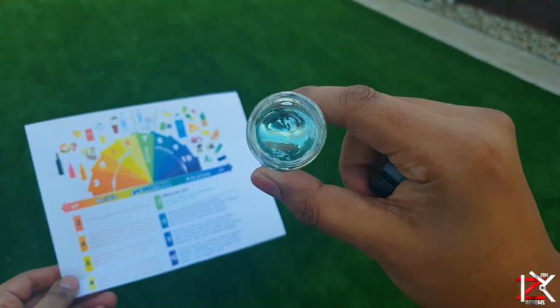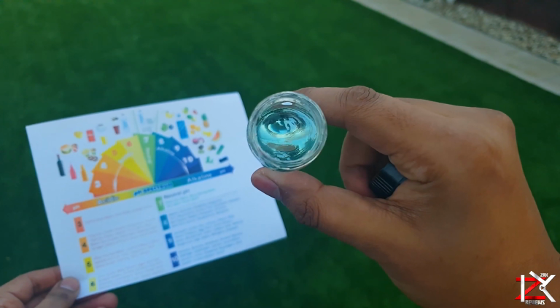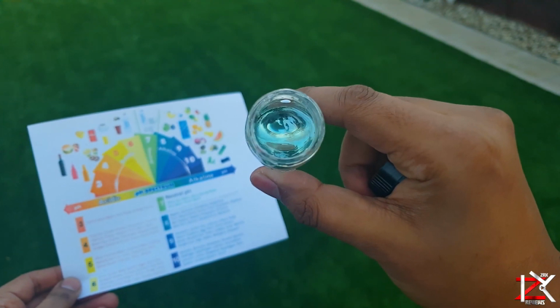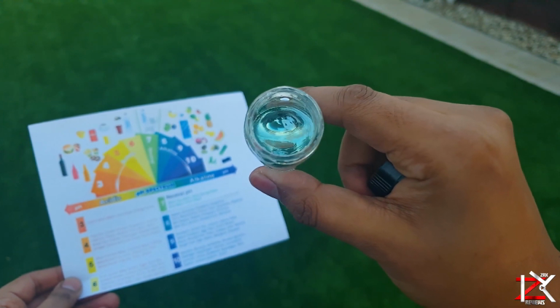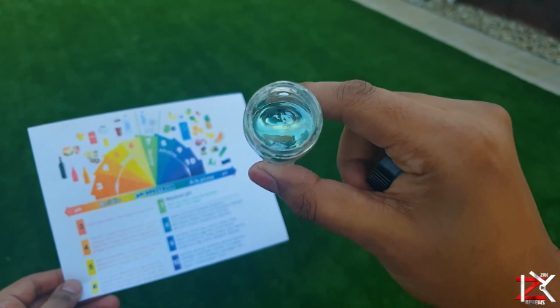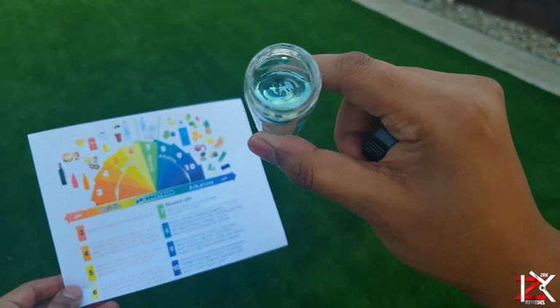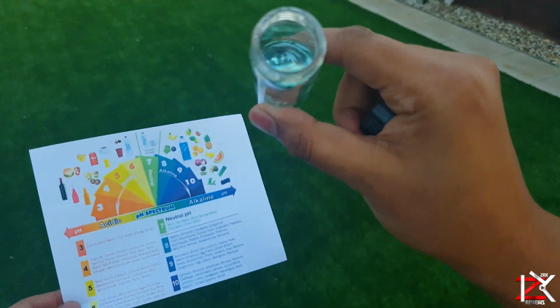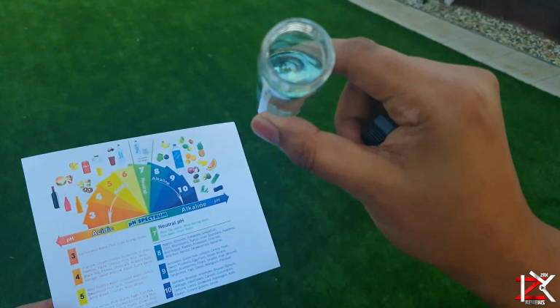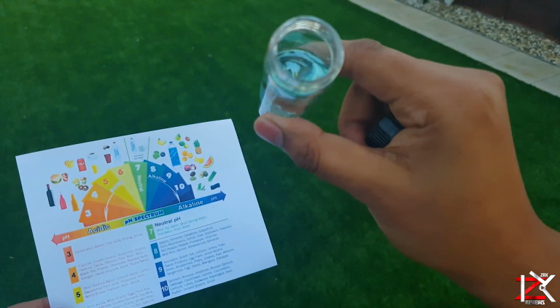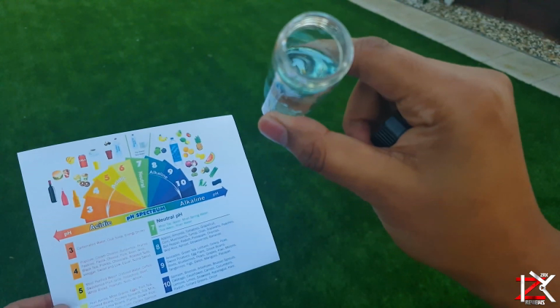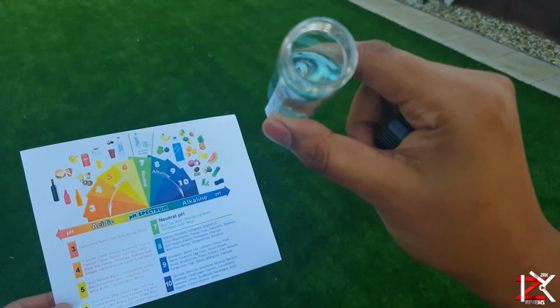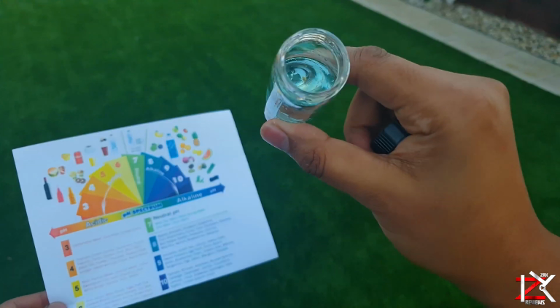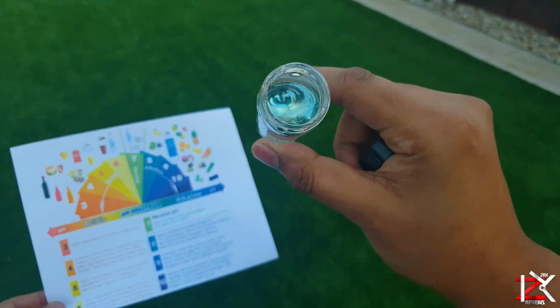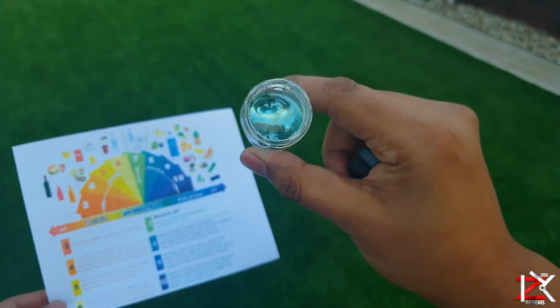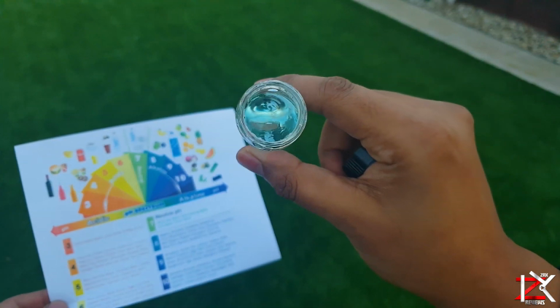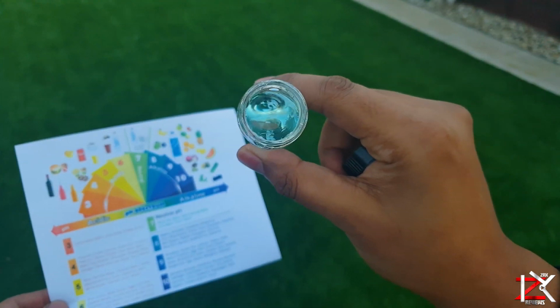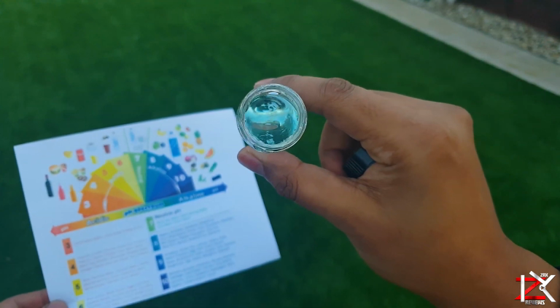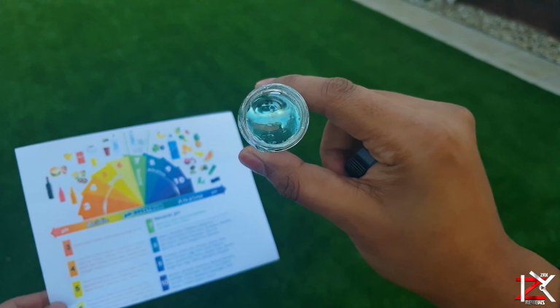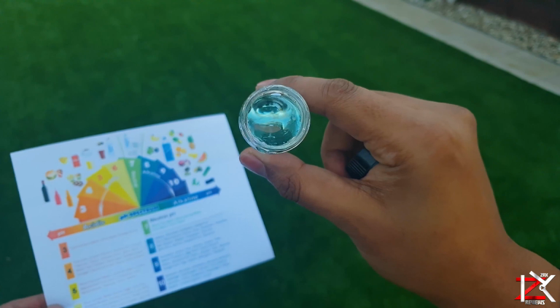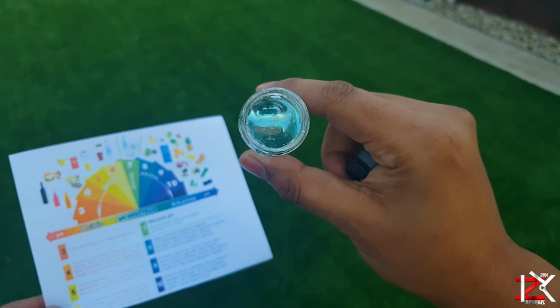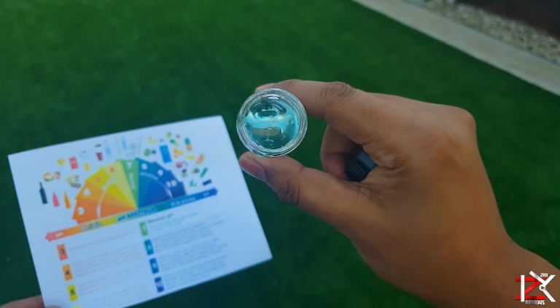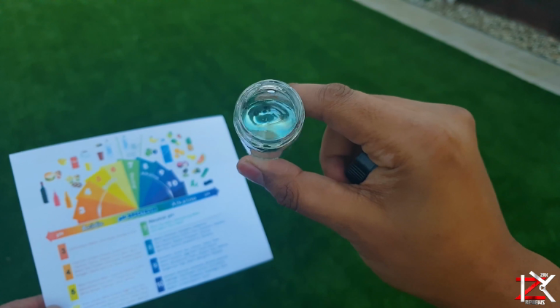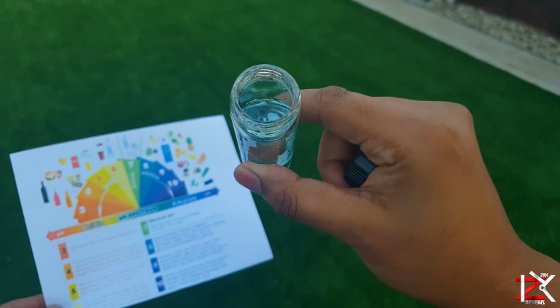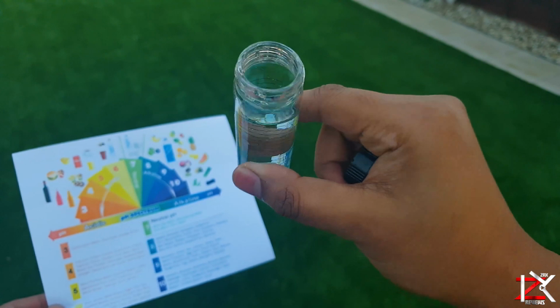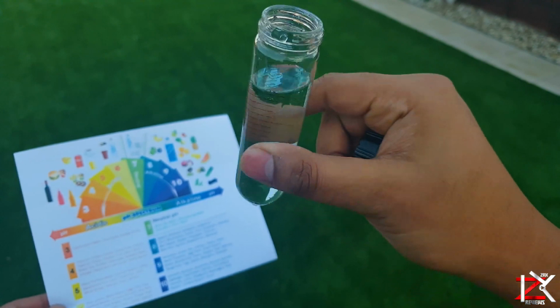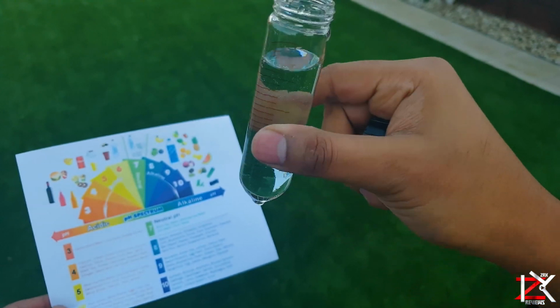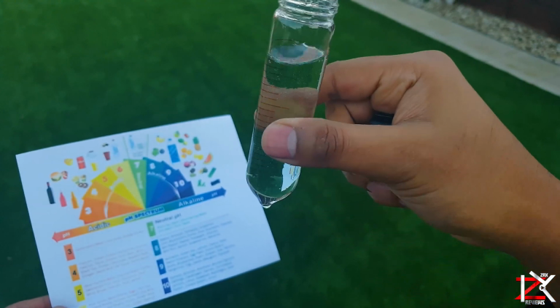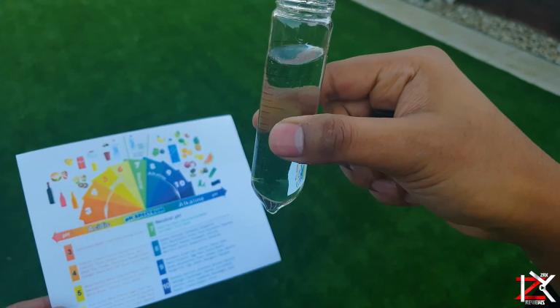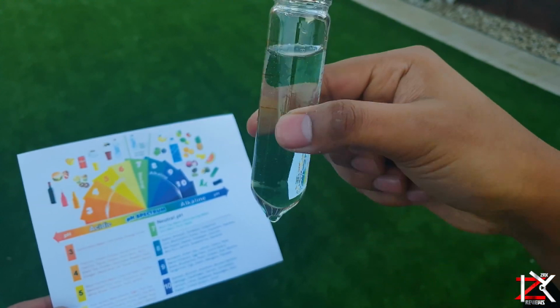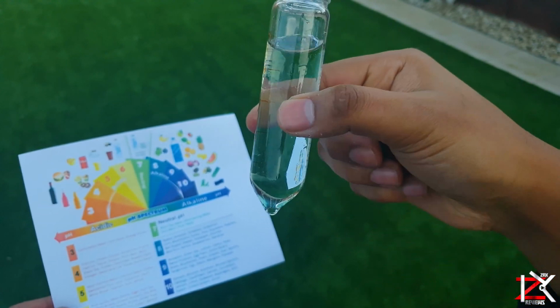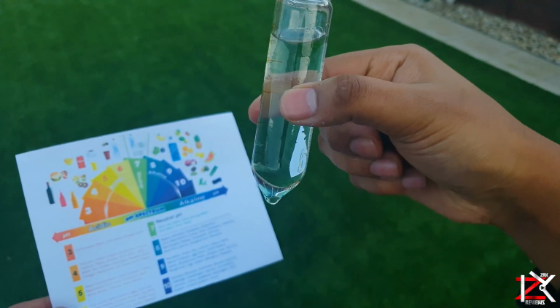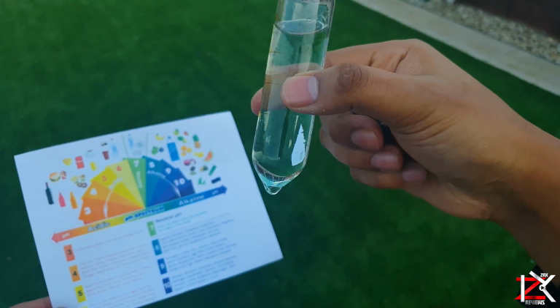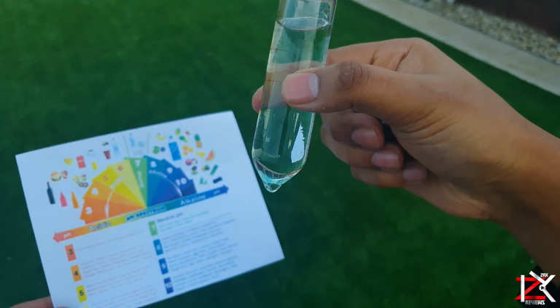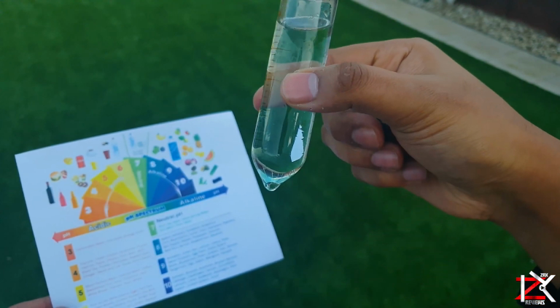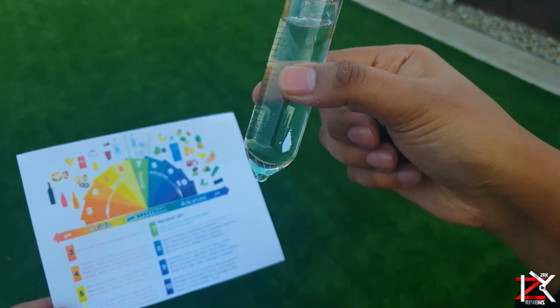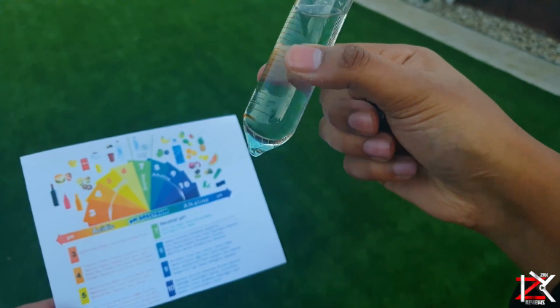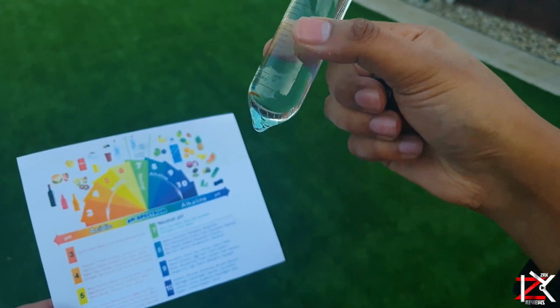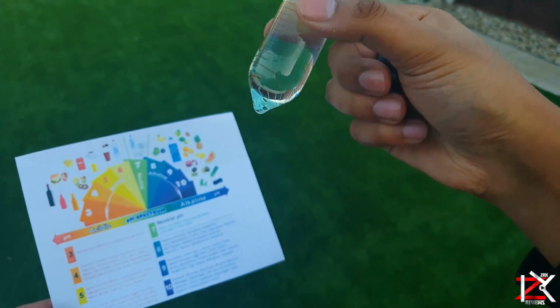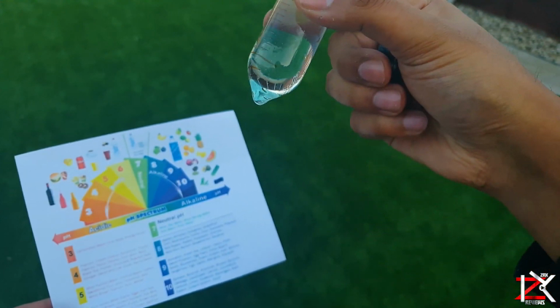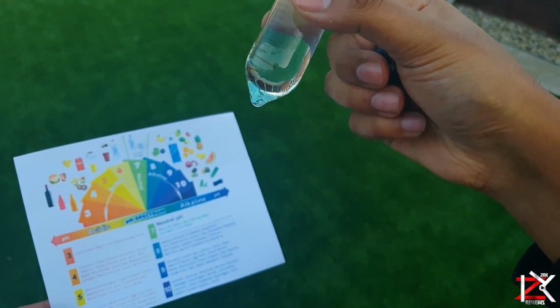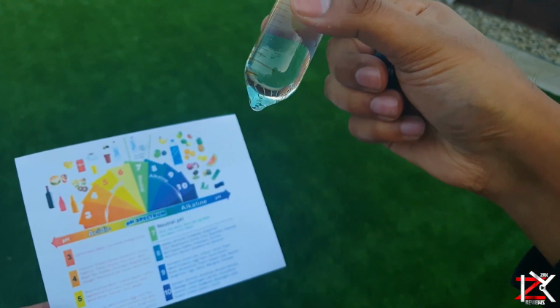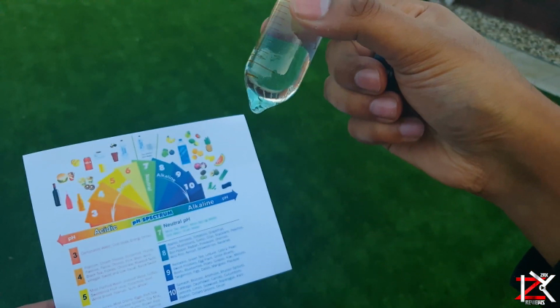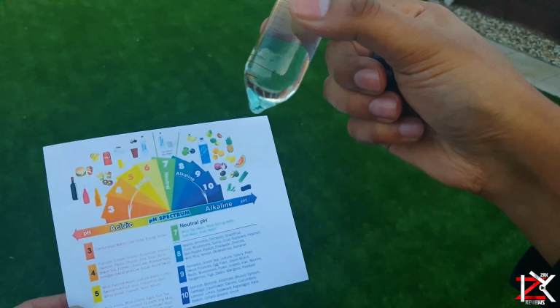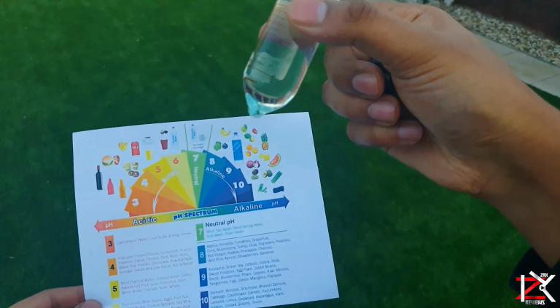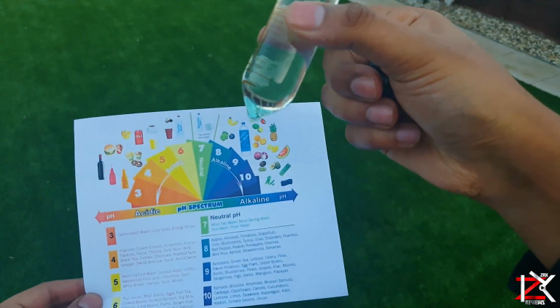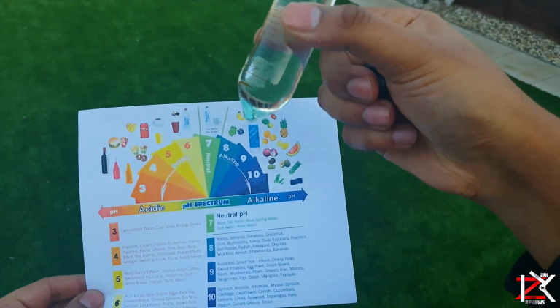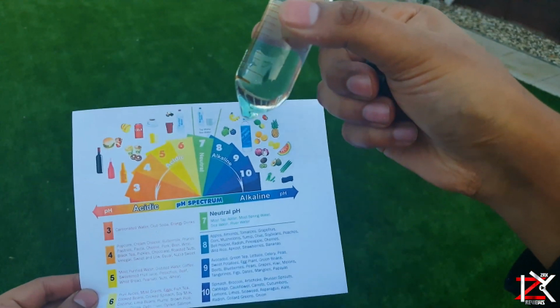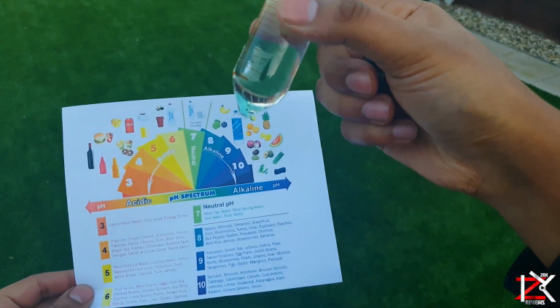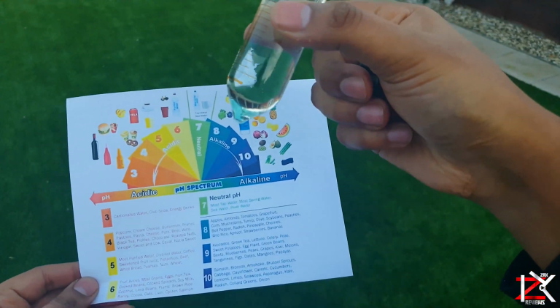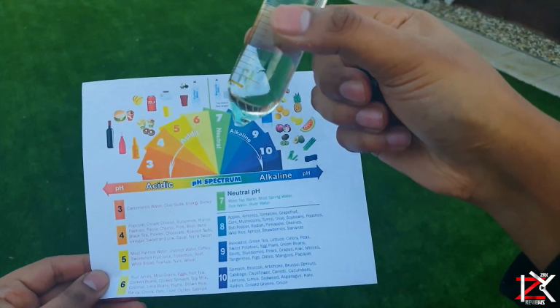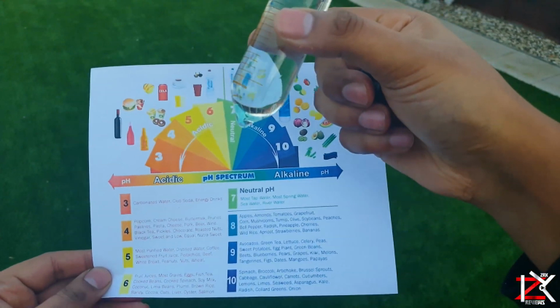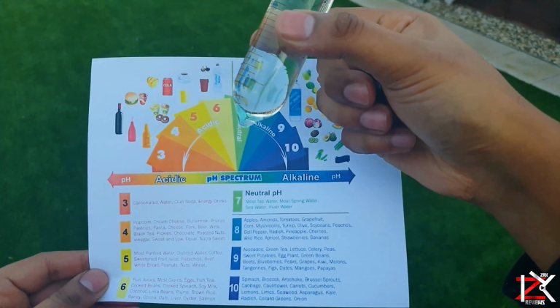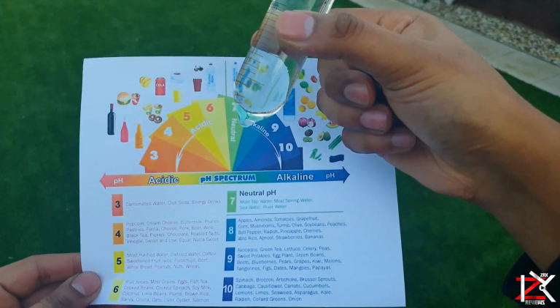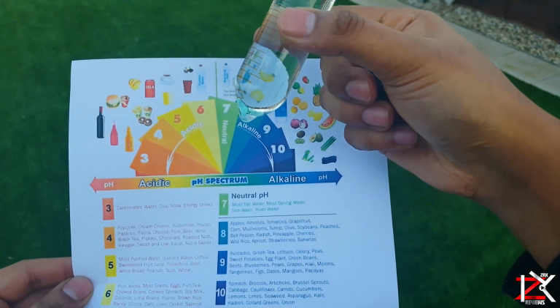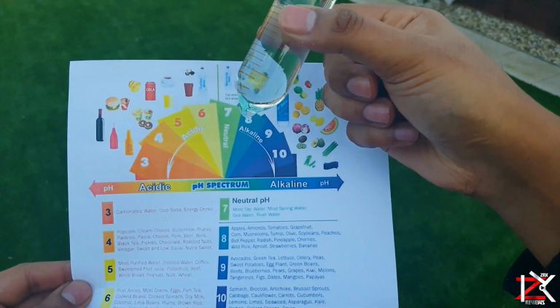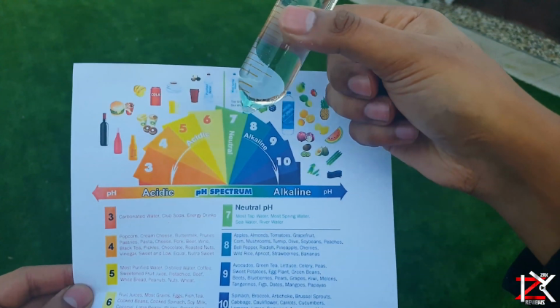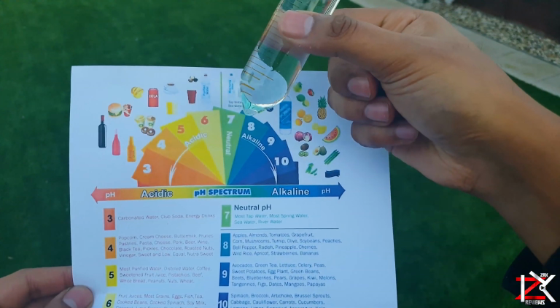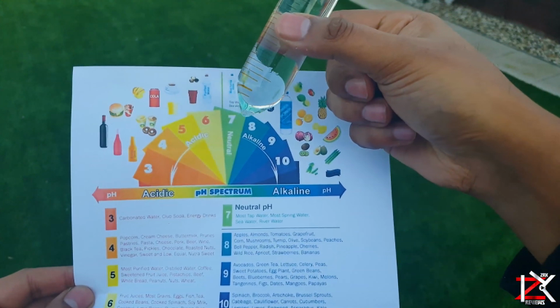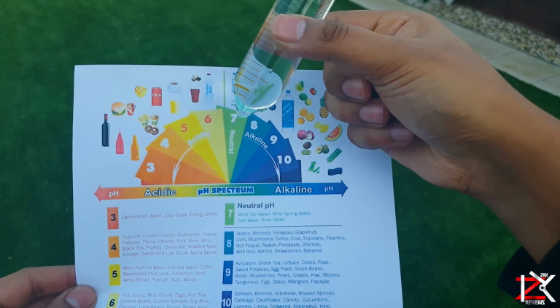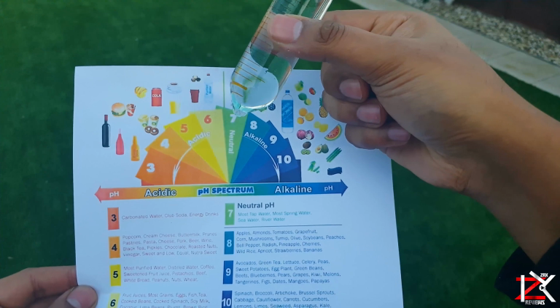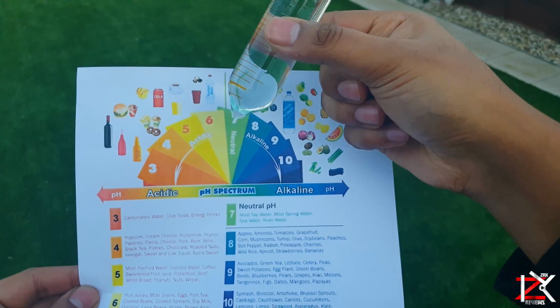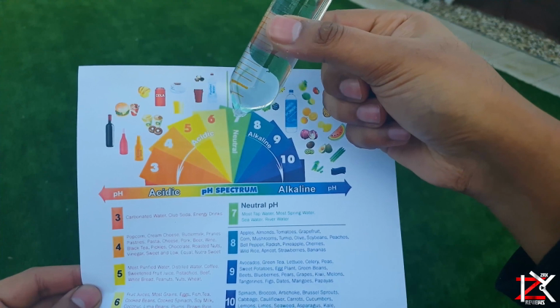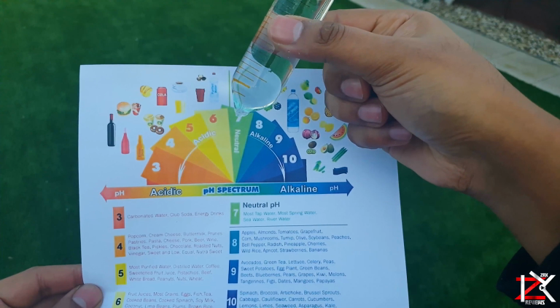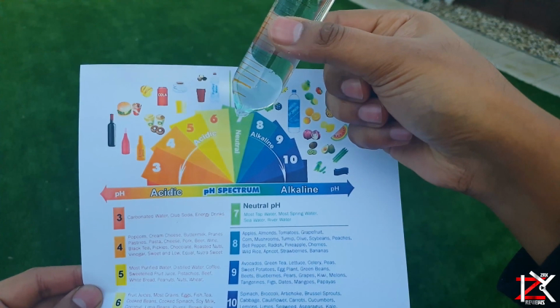So on the pH scale, it falls on 7.5 — so just in between 7 and 8. Which is good for you guys.